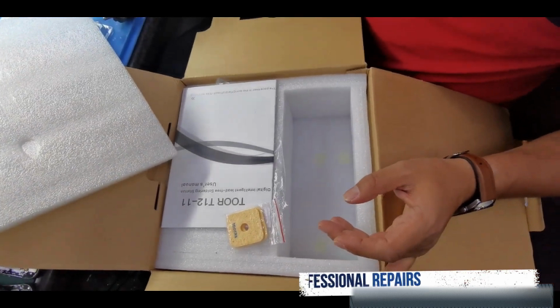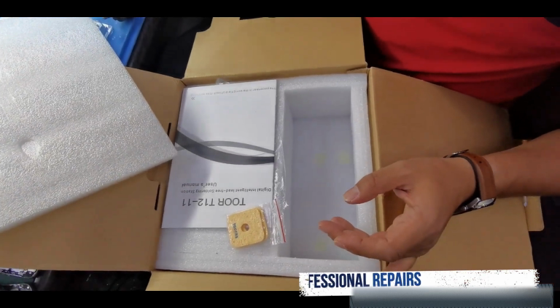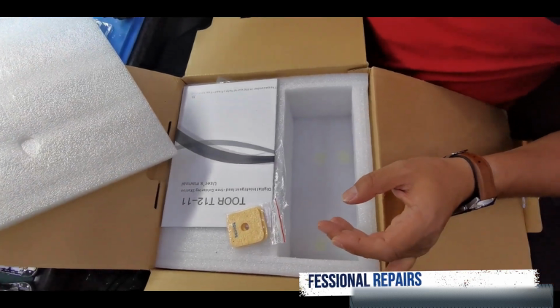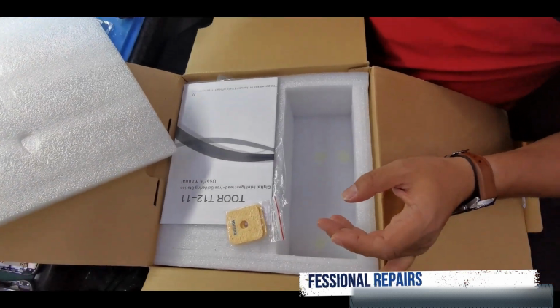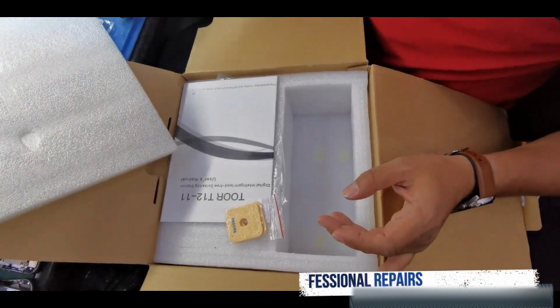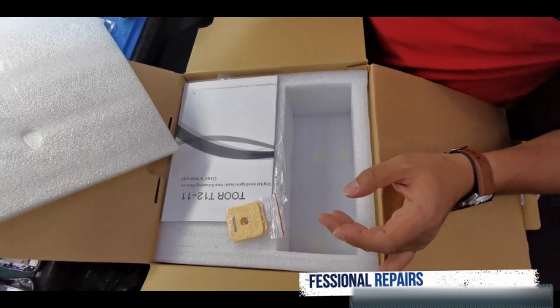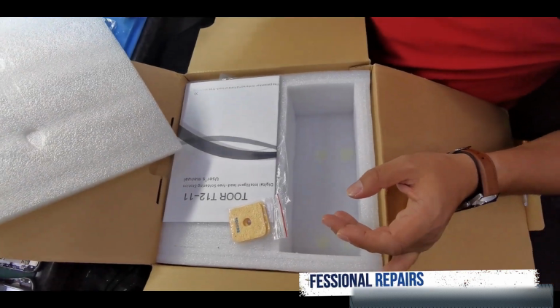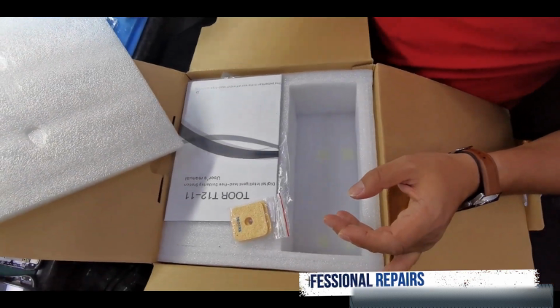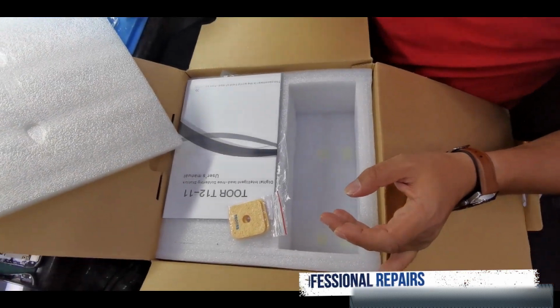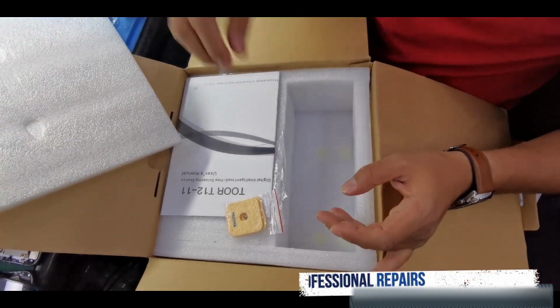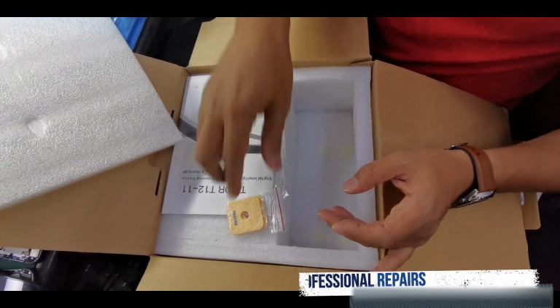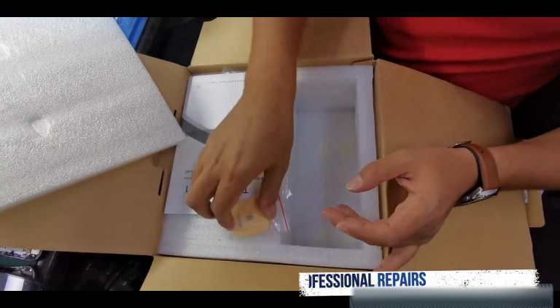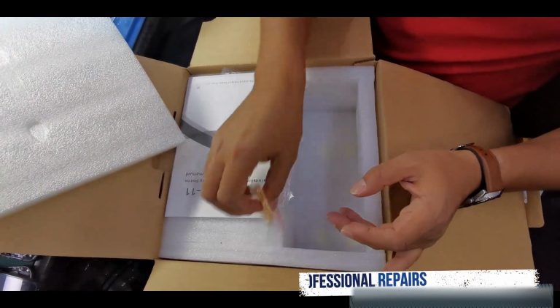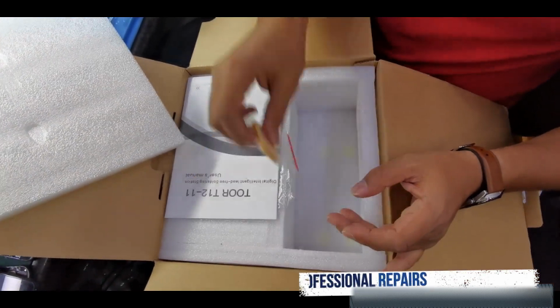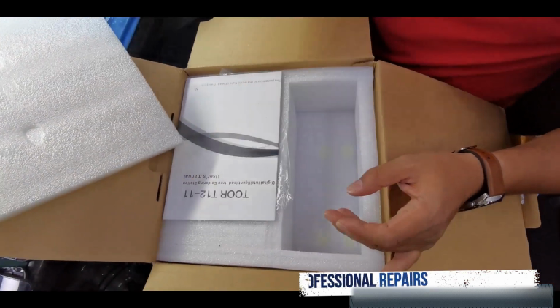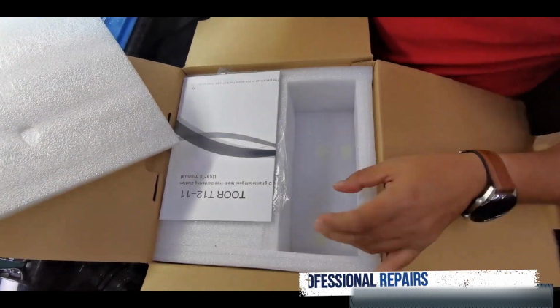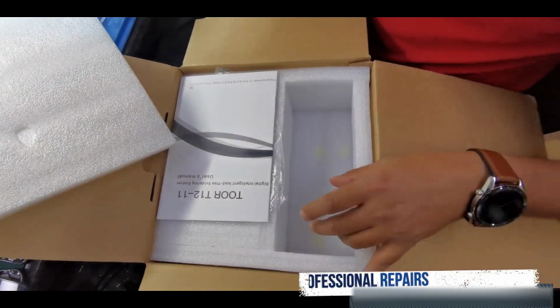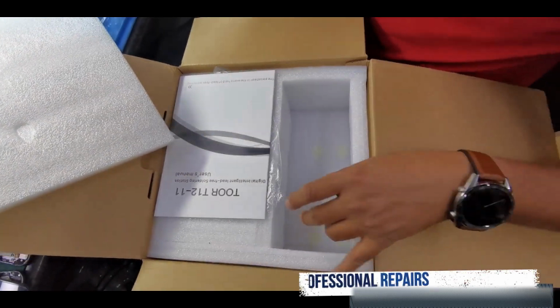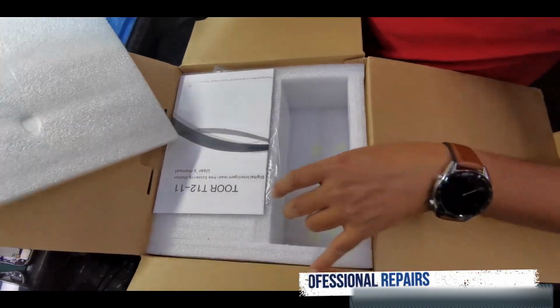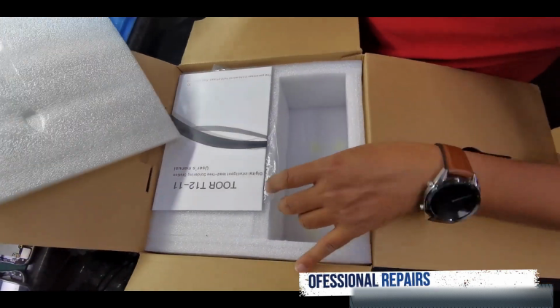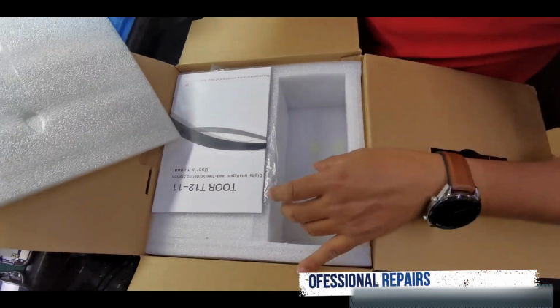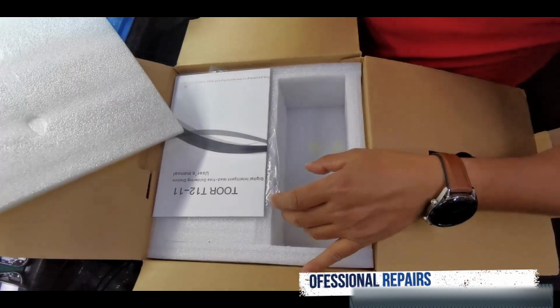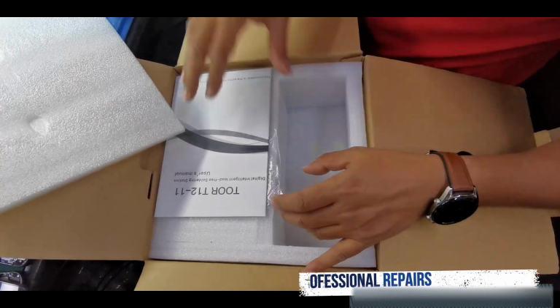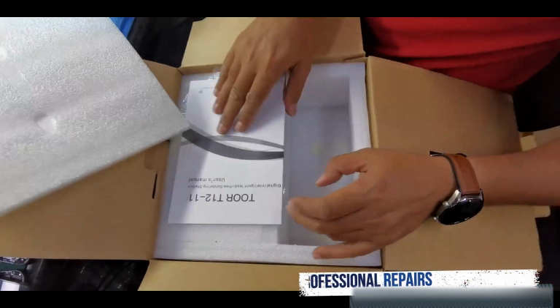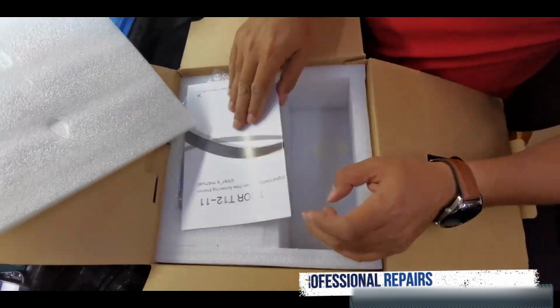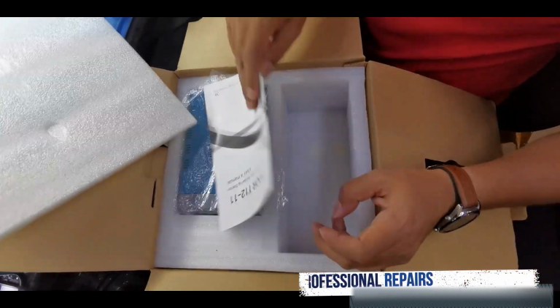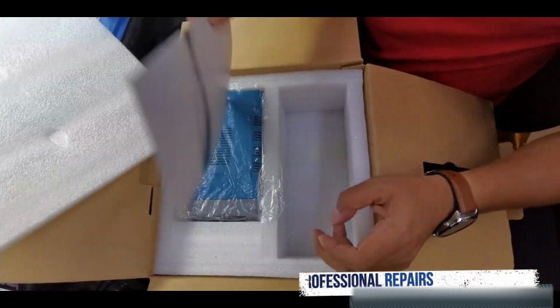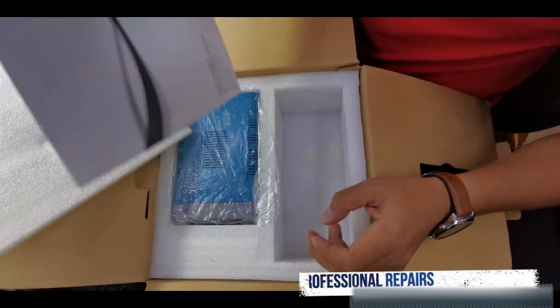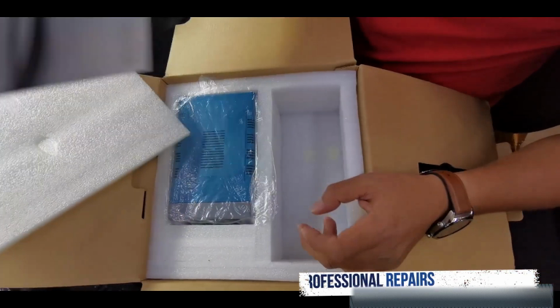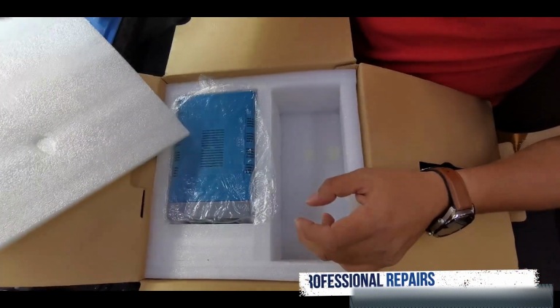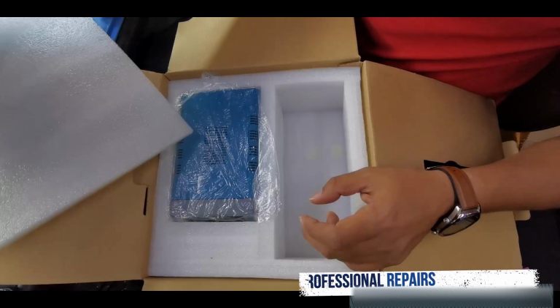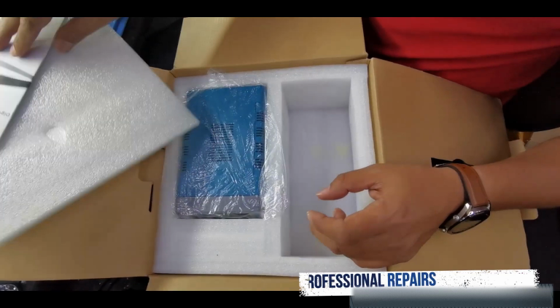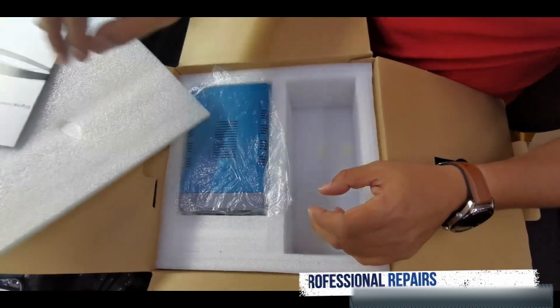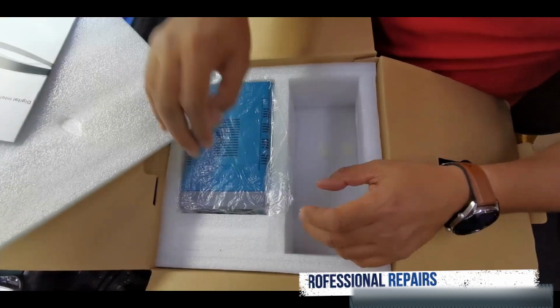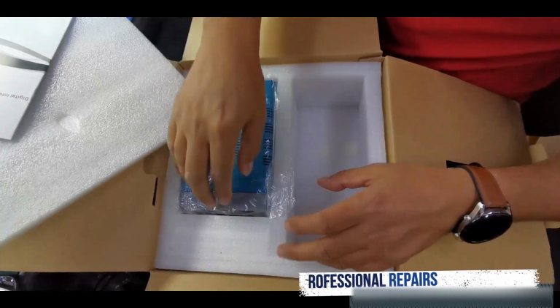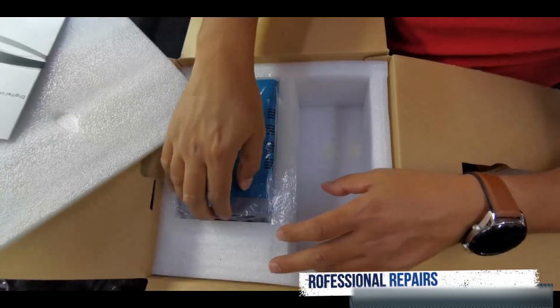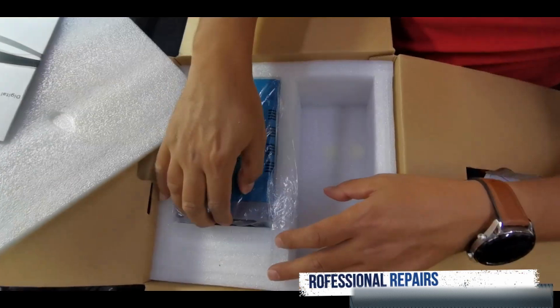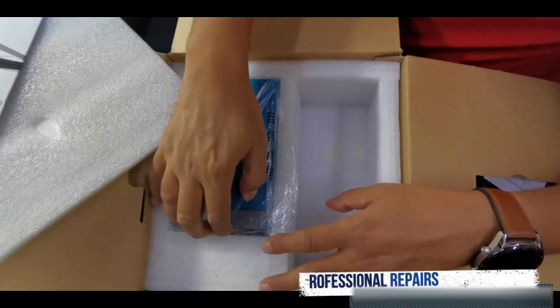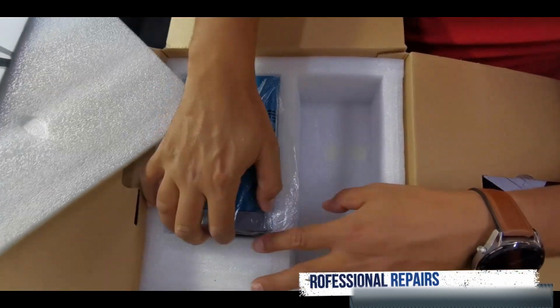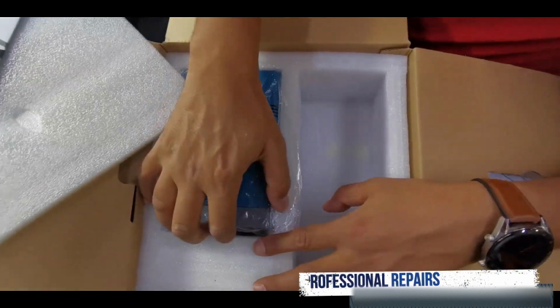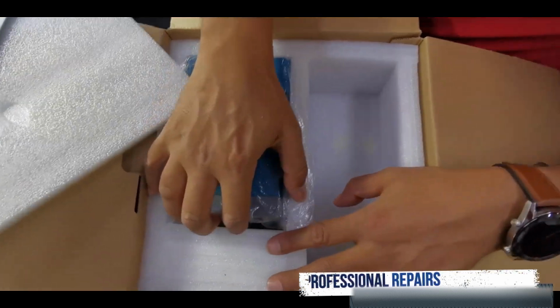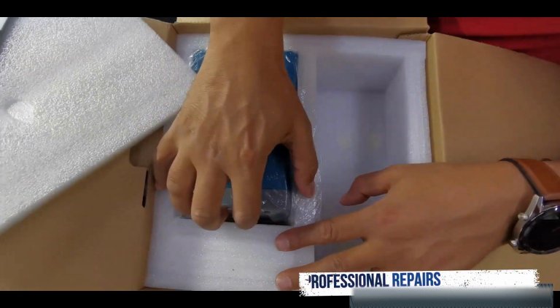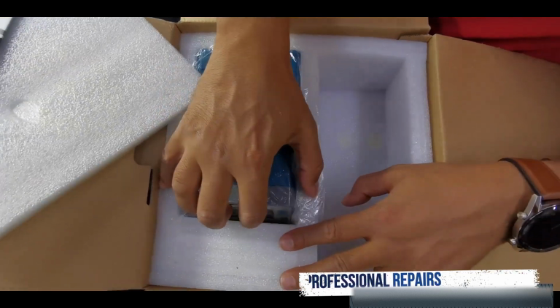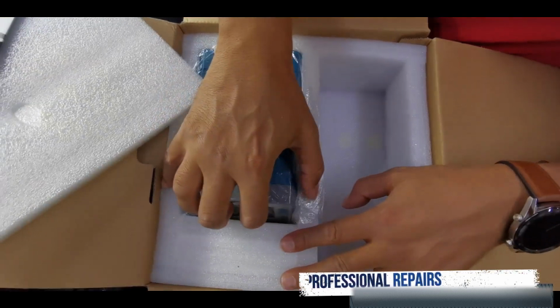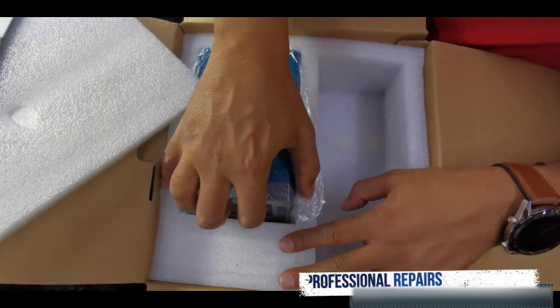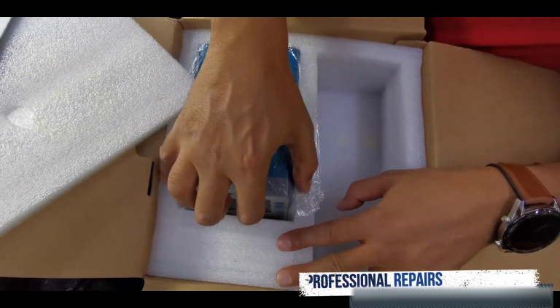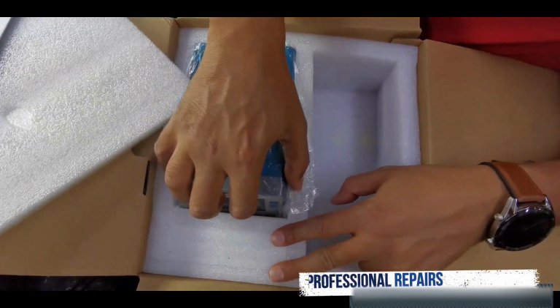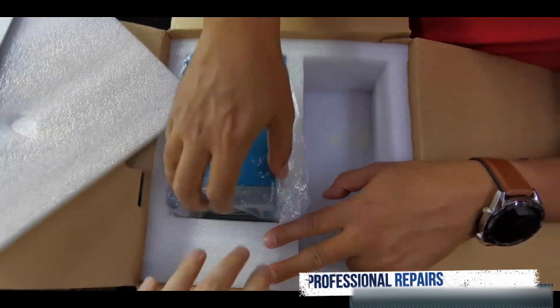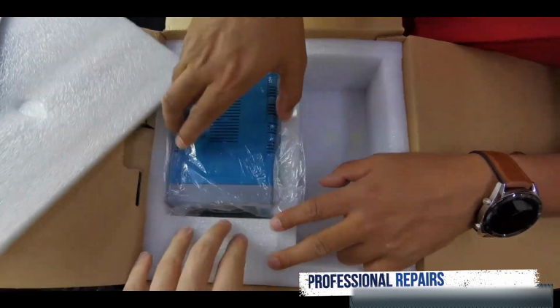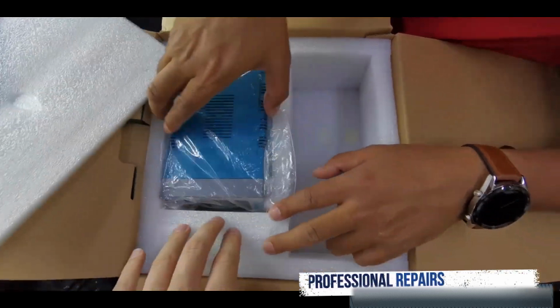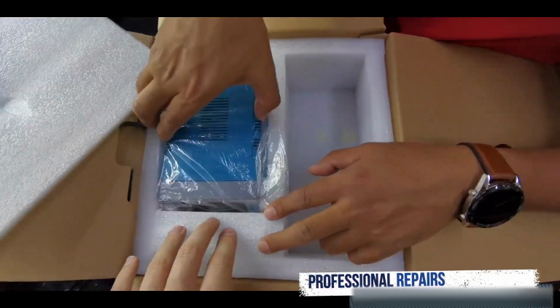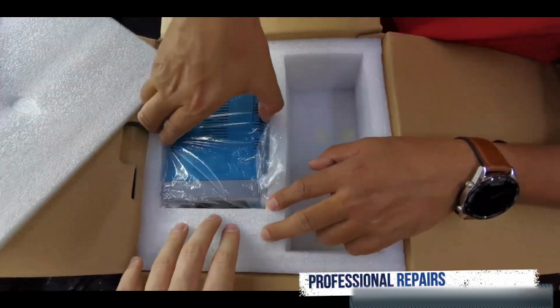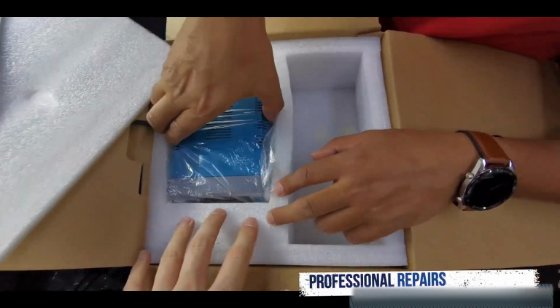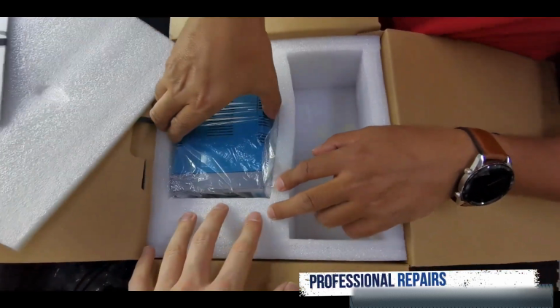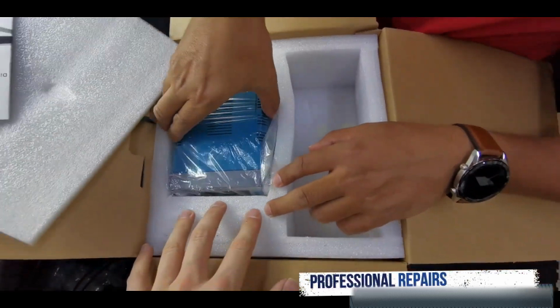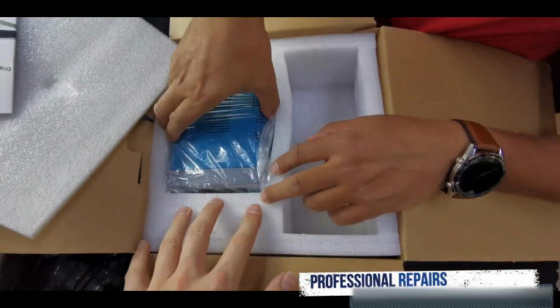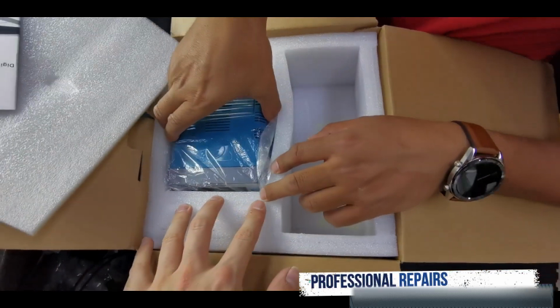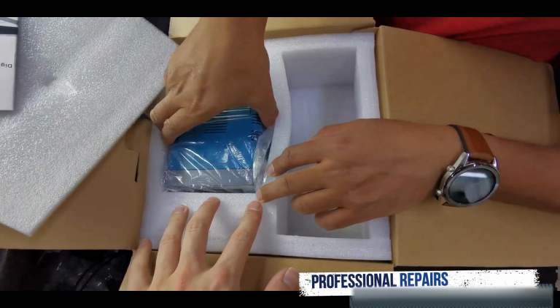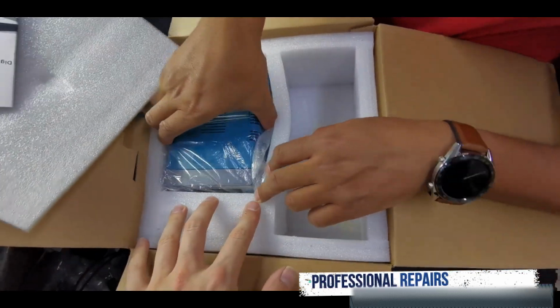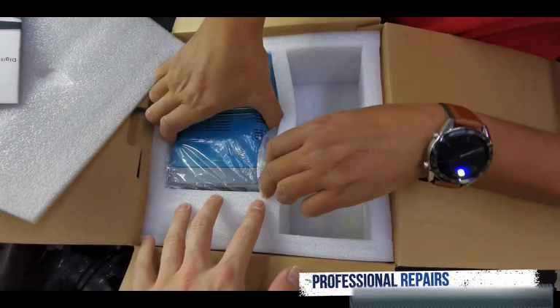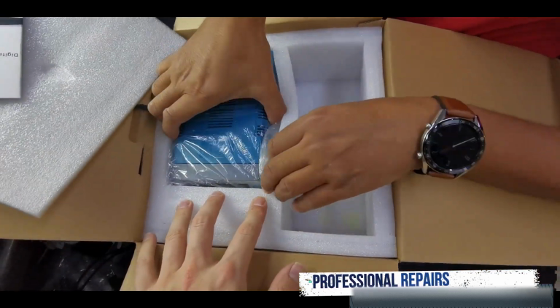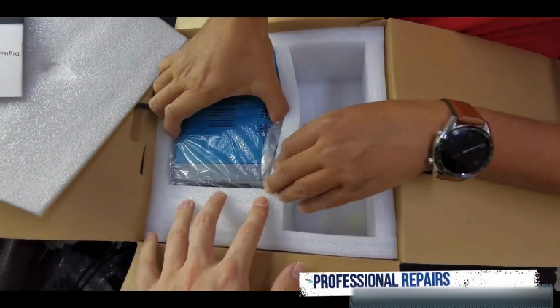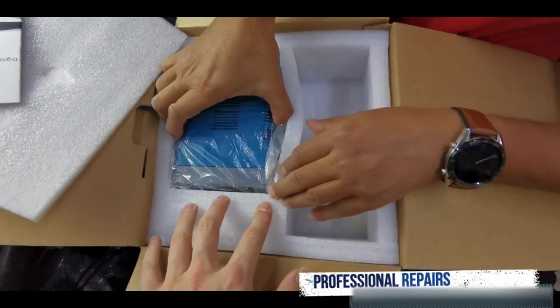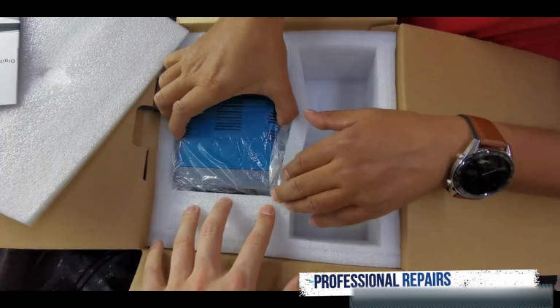And the manual. And this is the letter box — it's actually big.